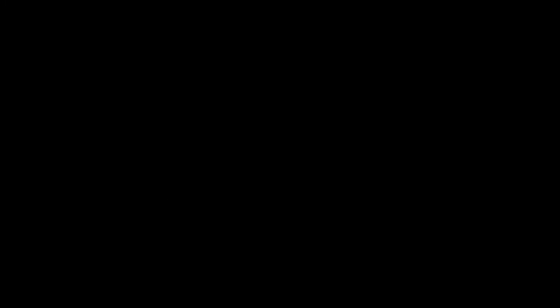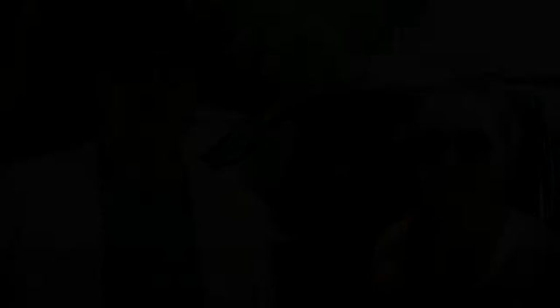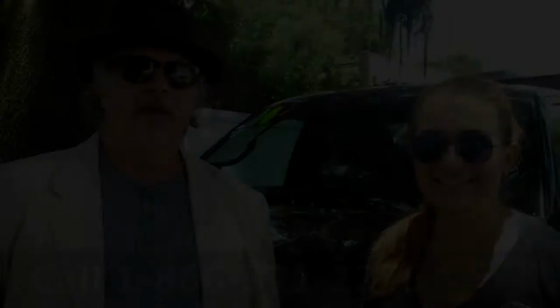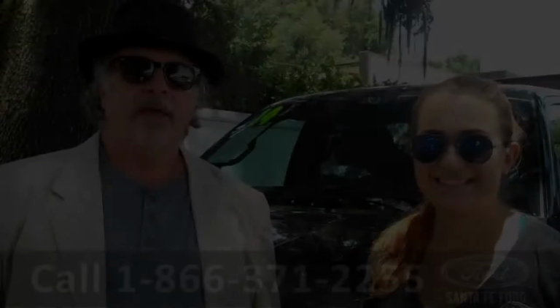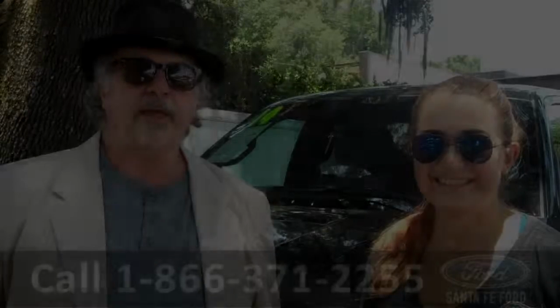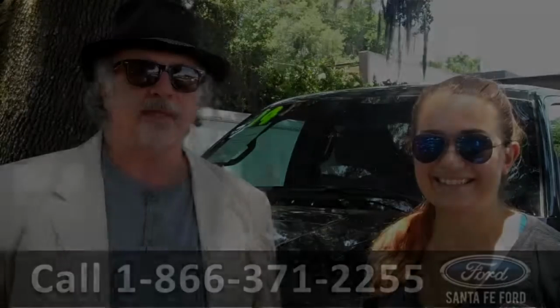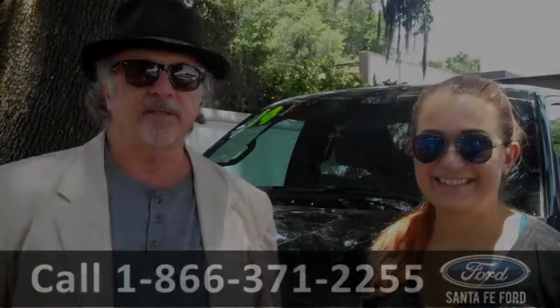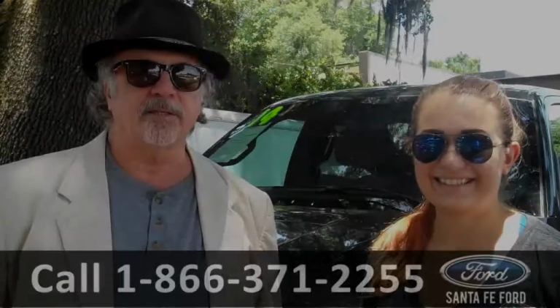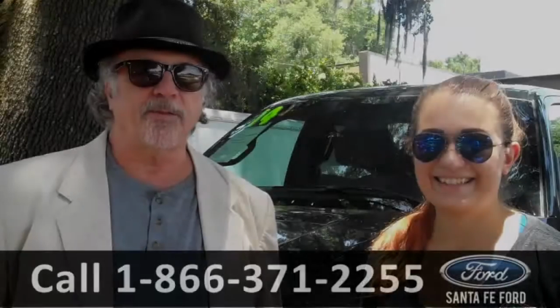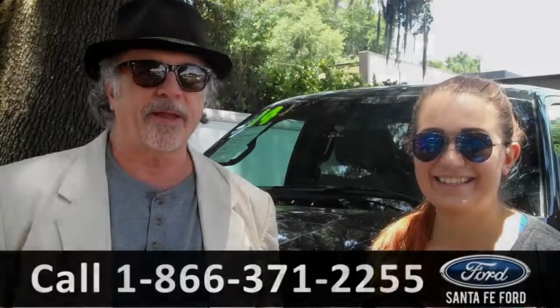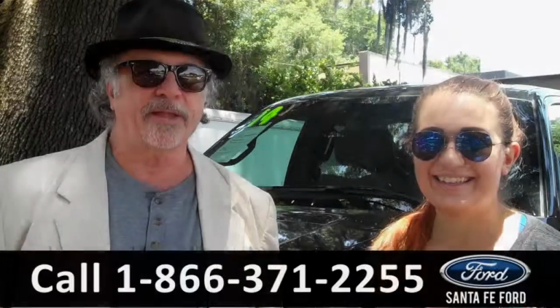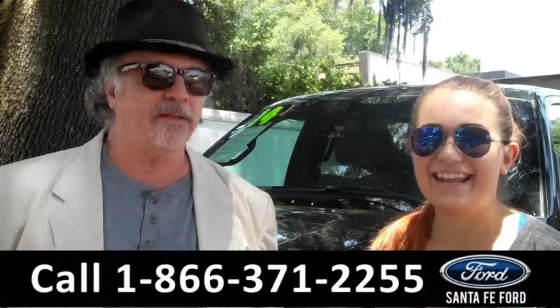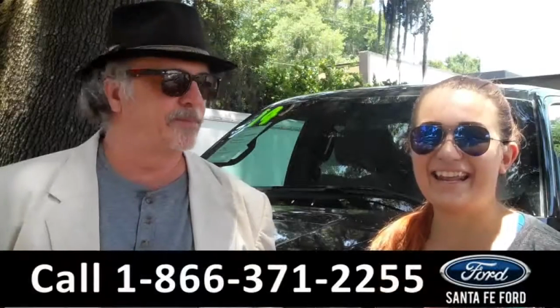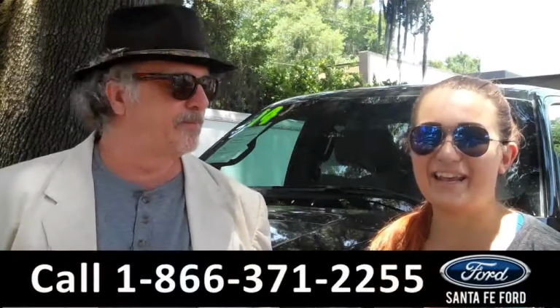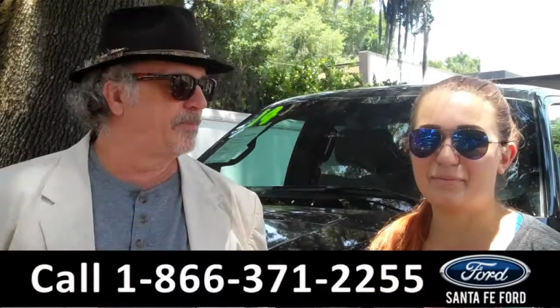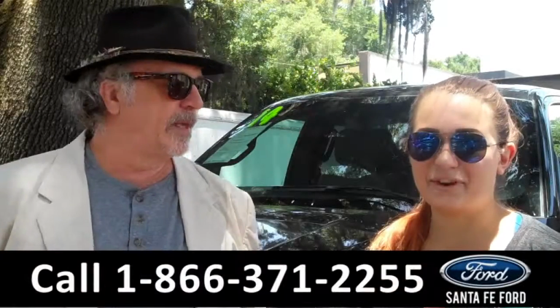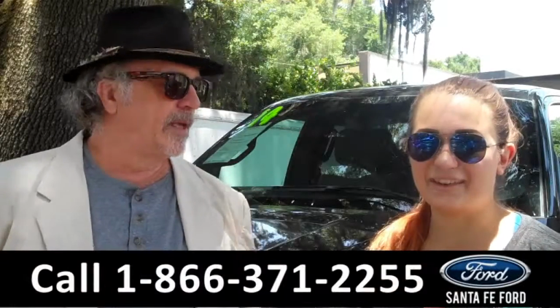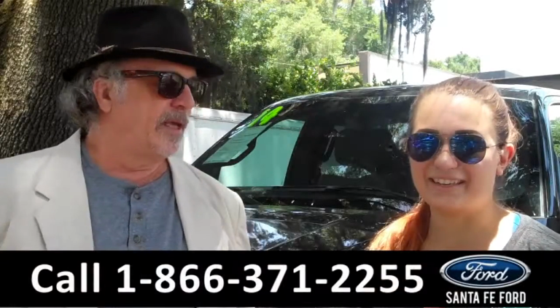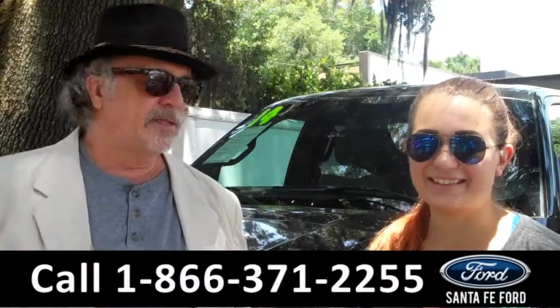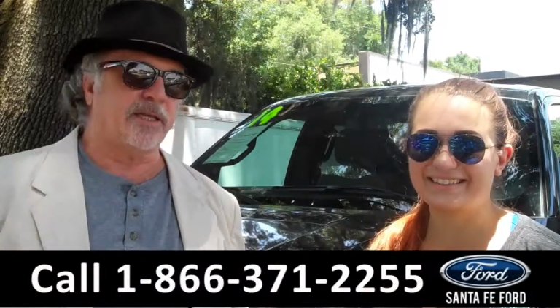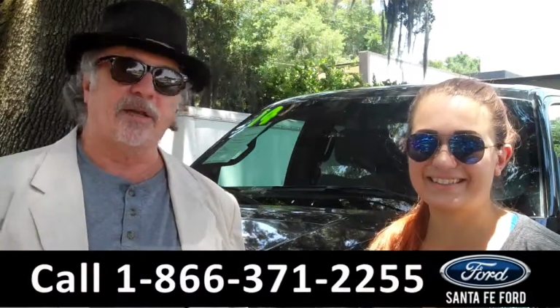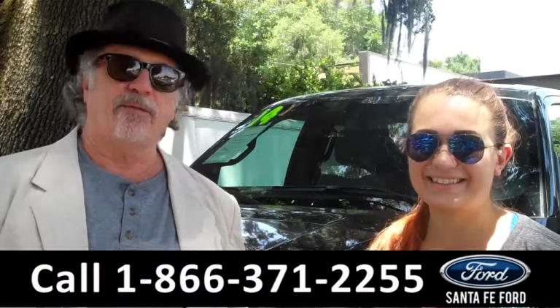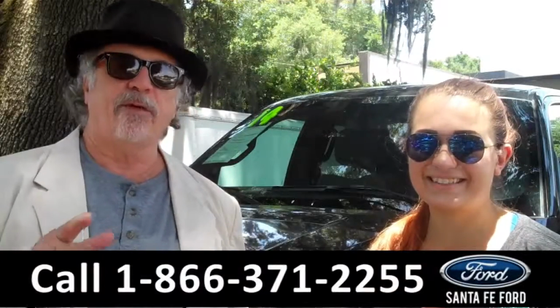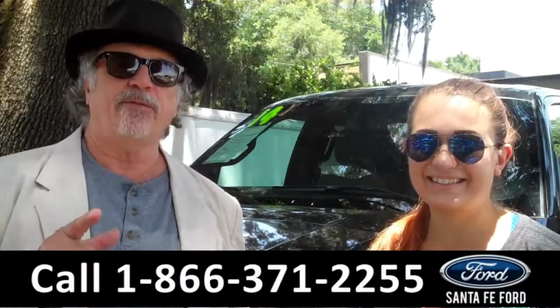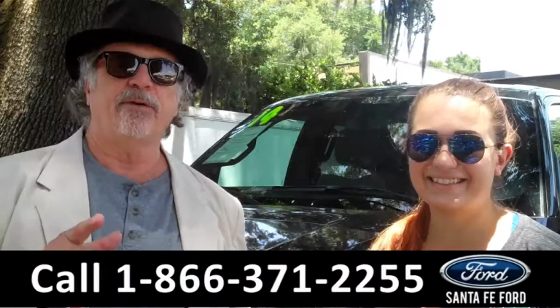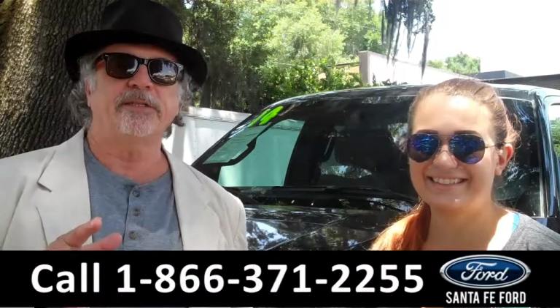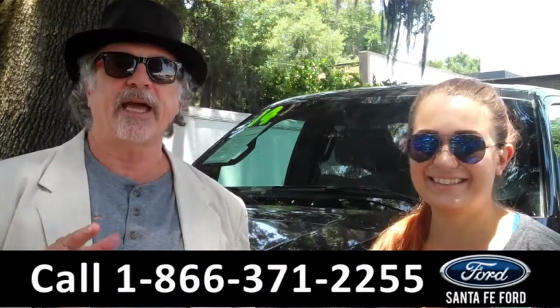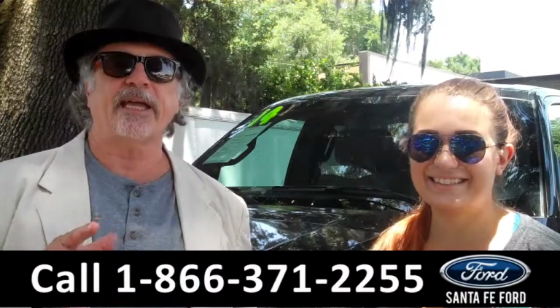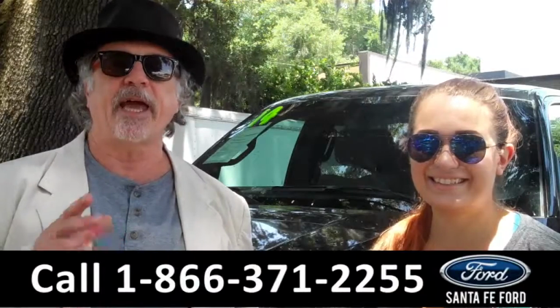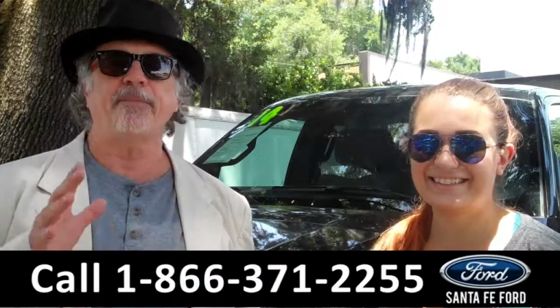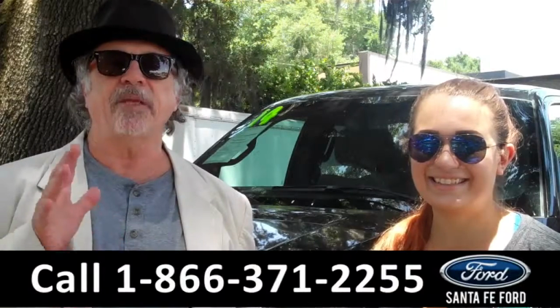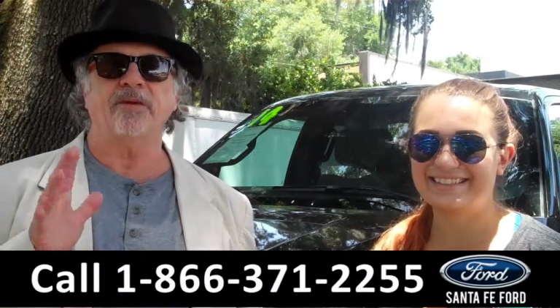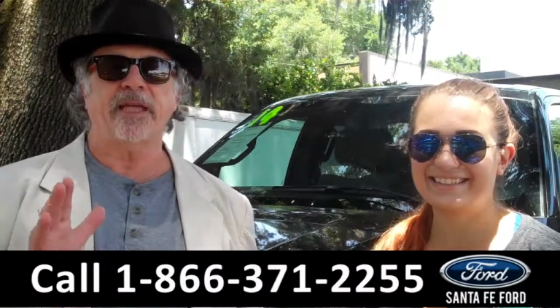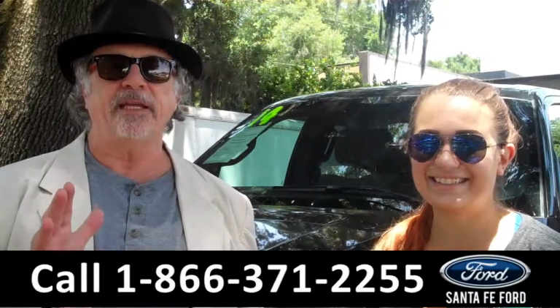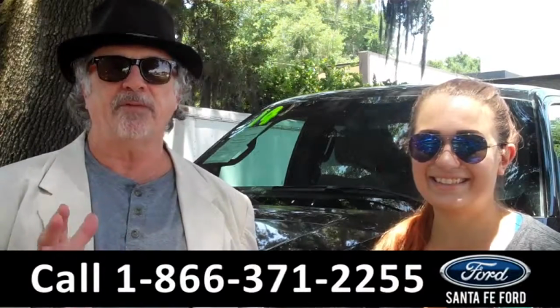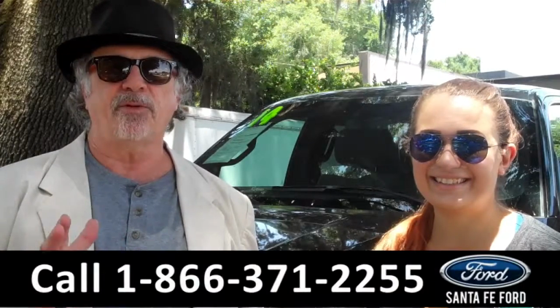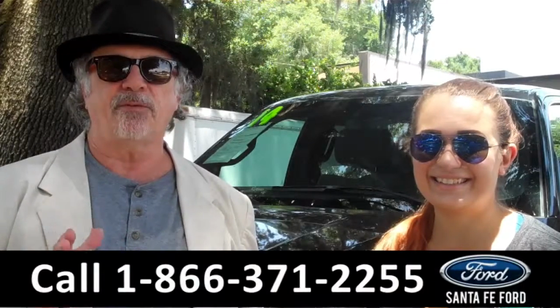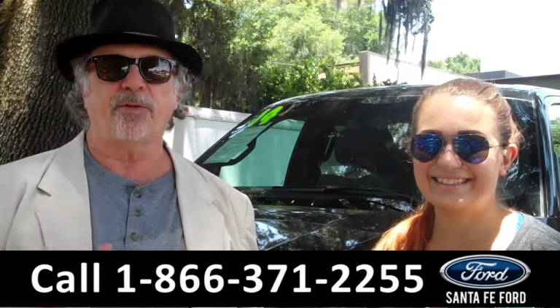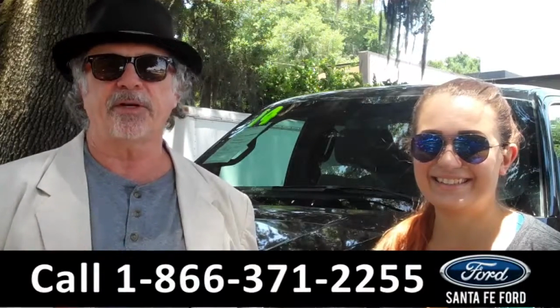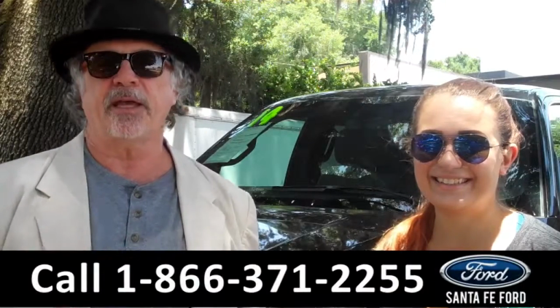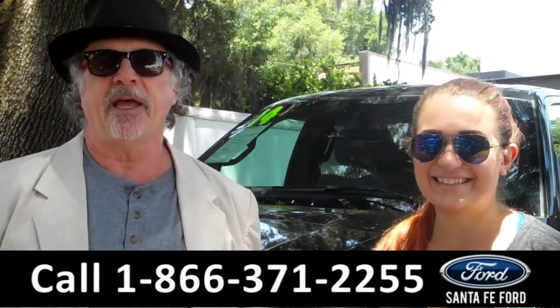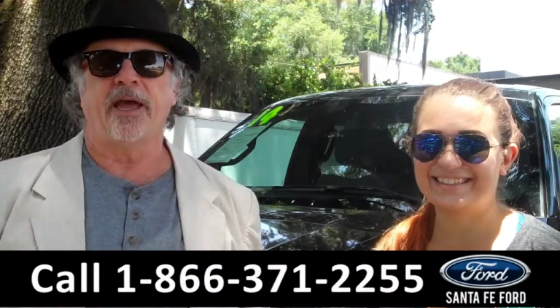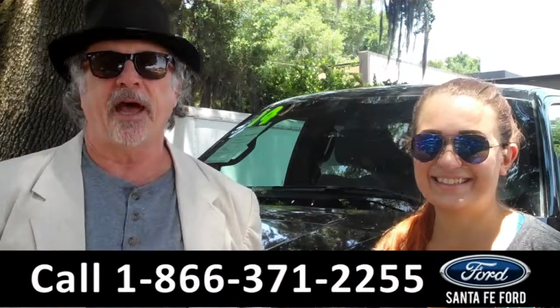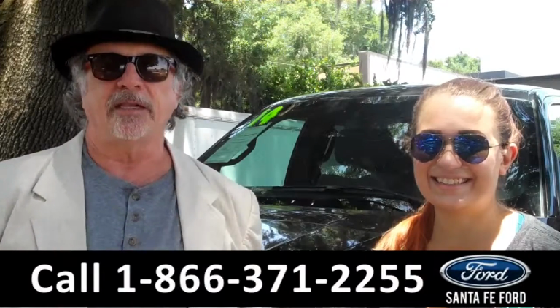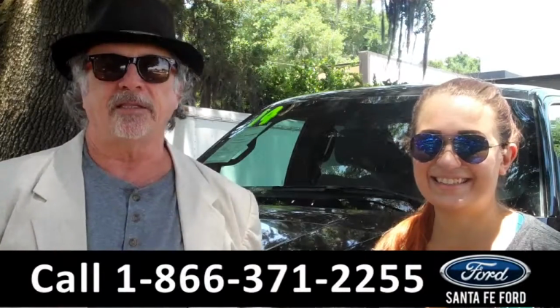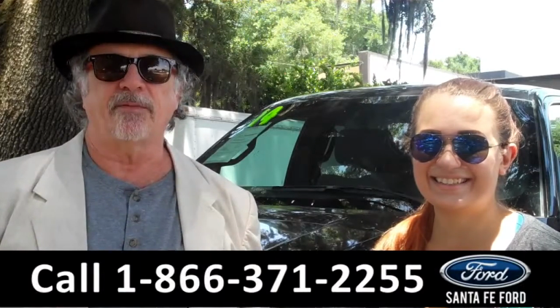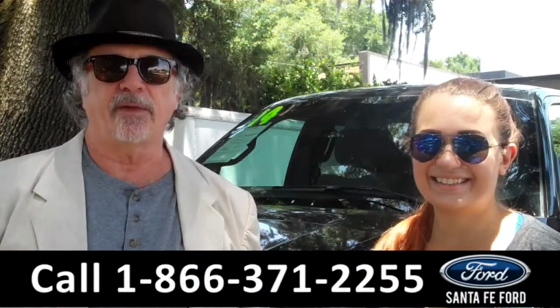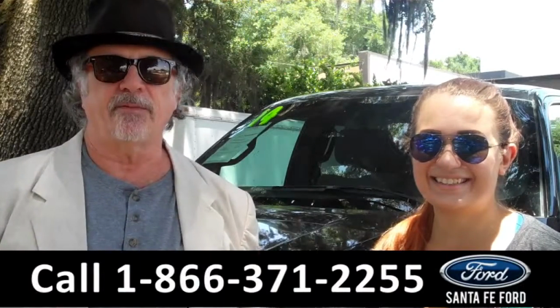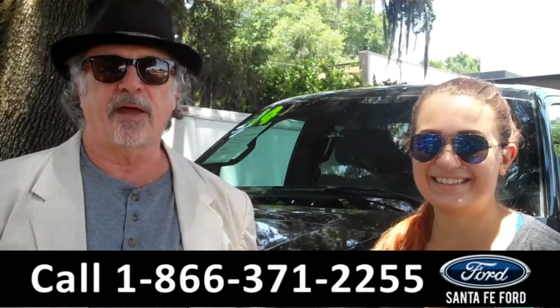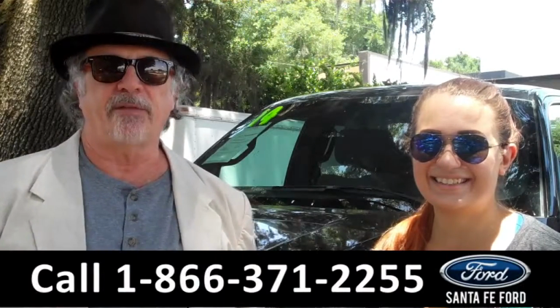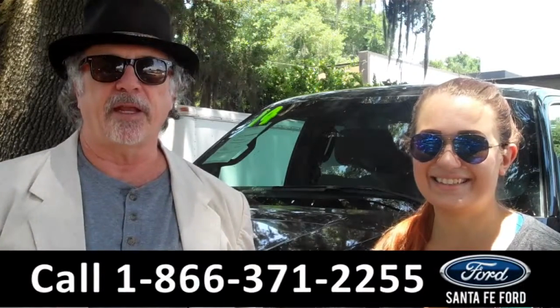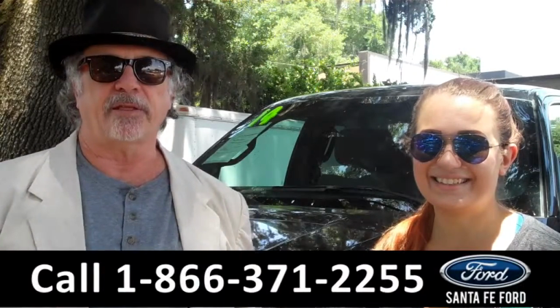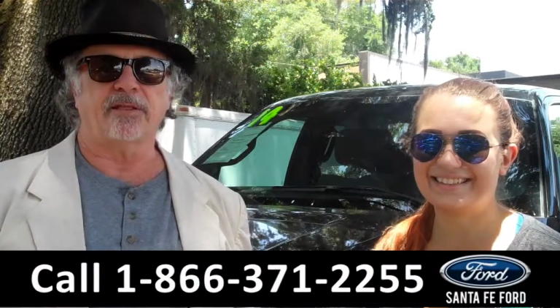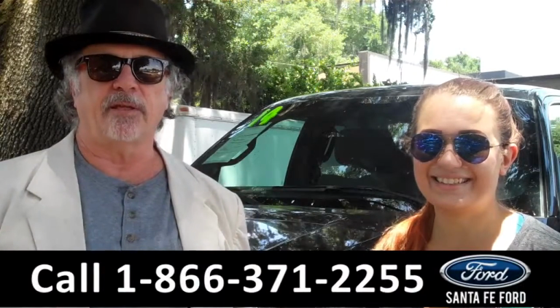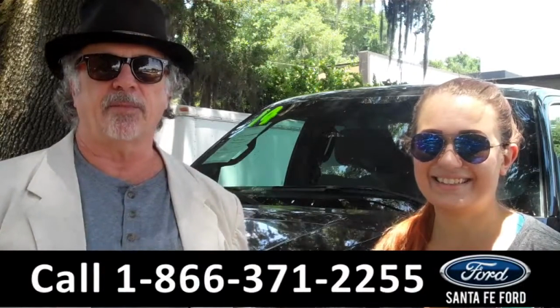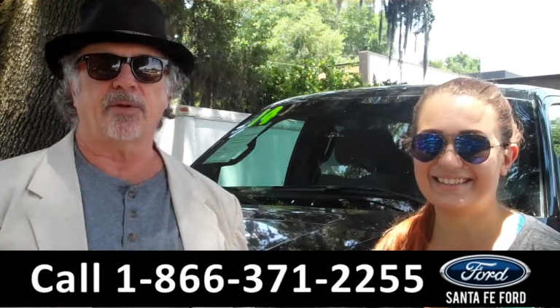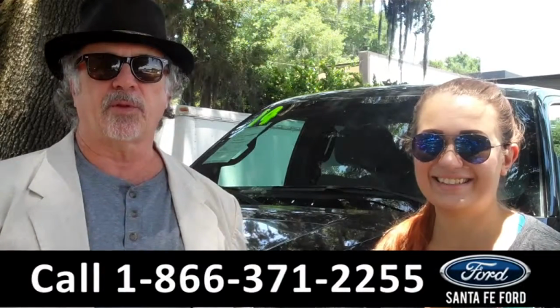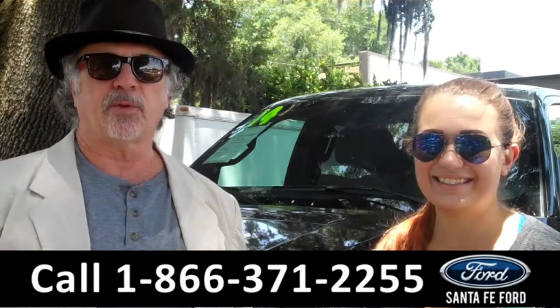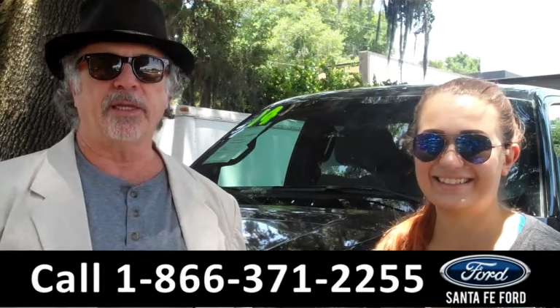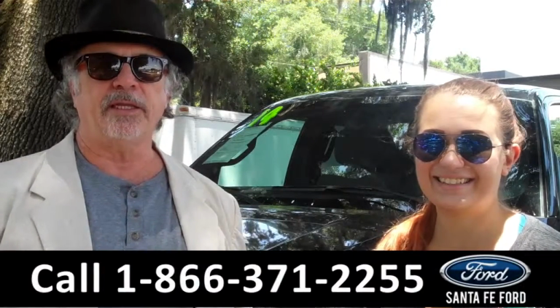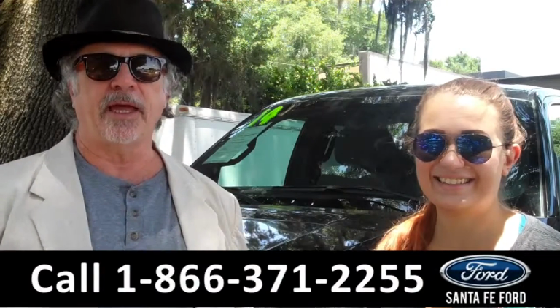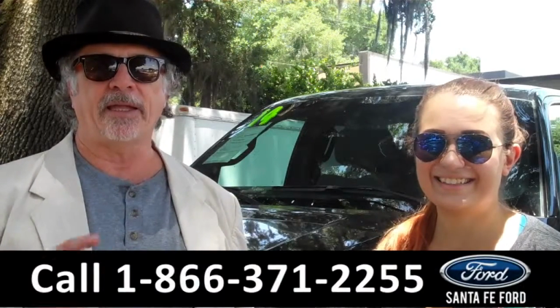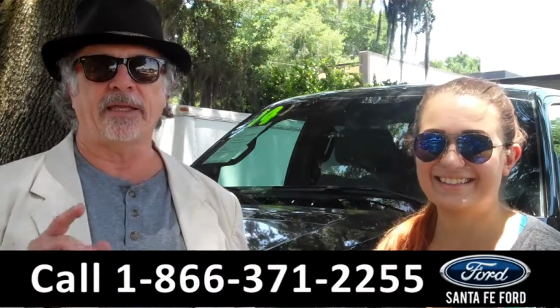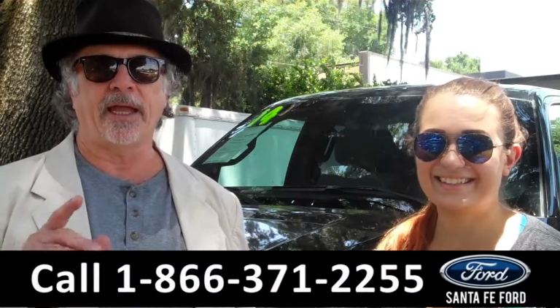Hey, this is Randy, and I'm Carly. SantaFe Ford dot com near Gainesville, Florida. I-75 at exit number 399.